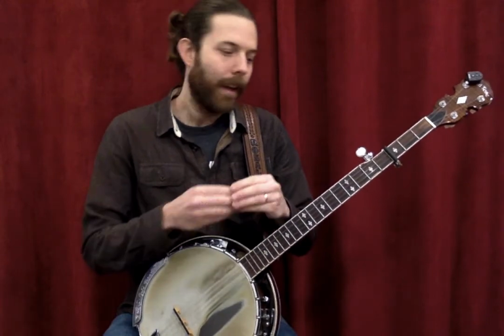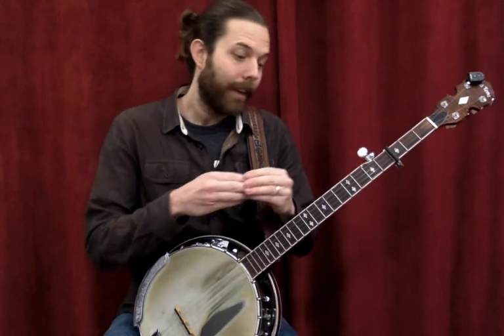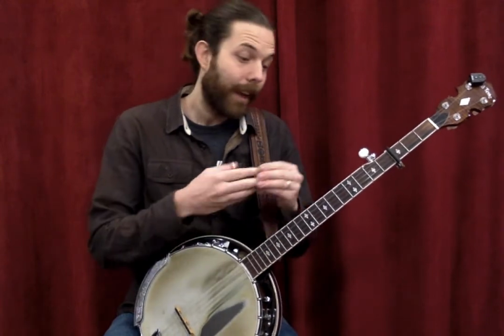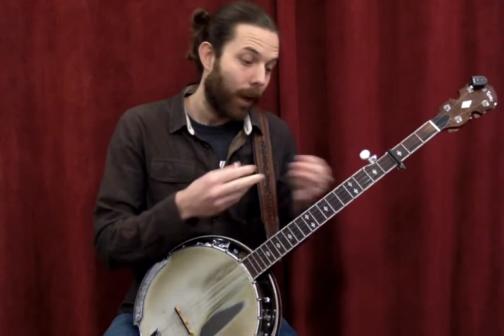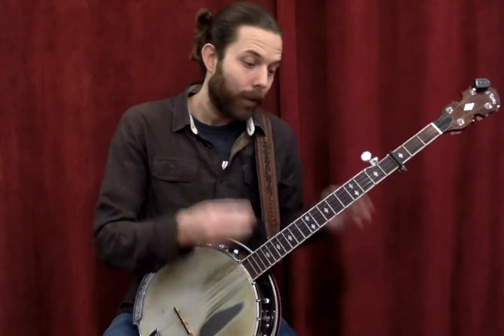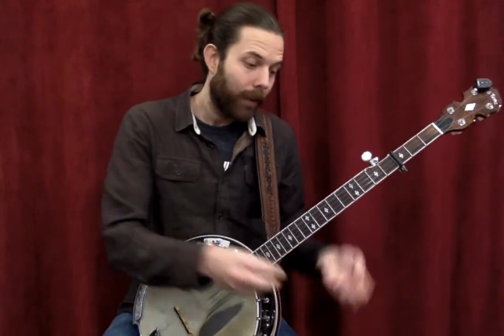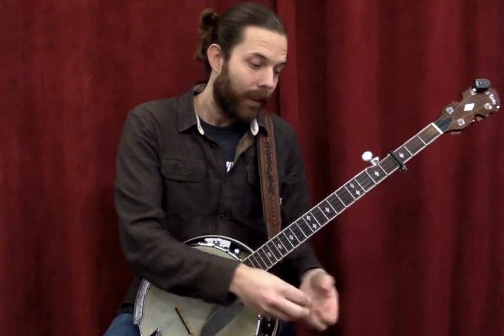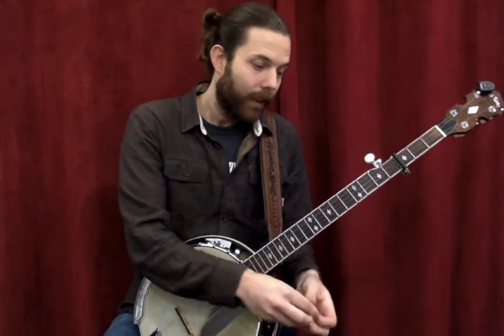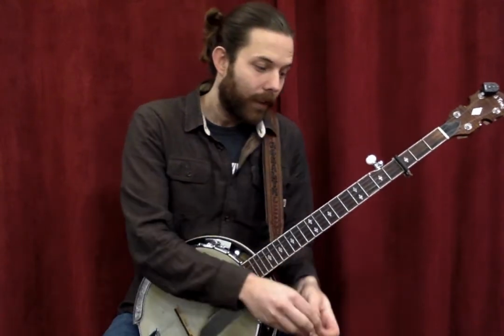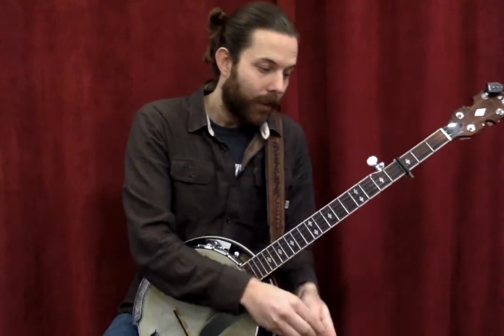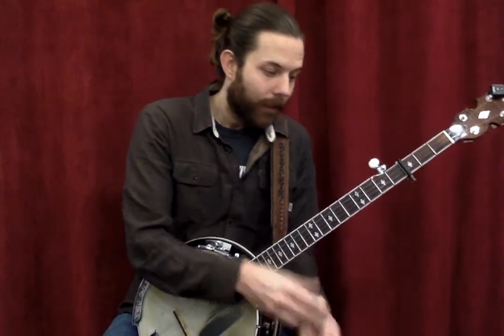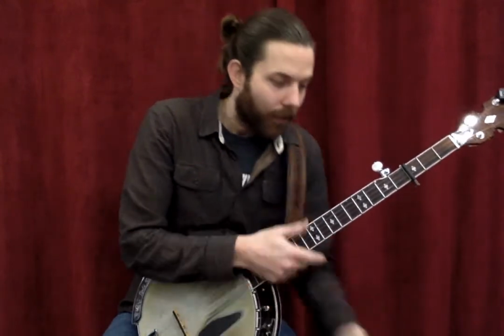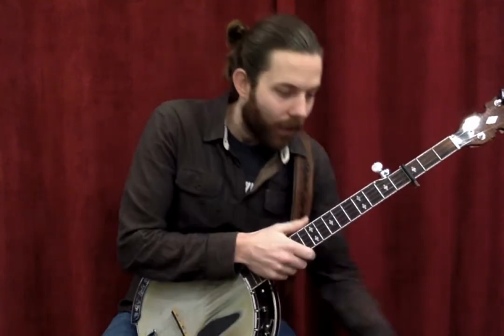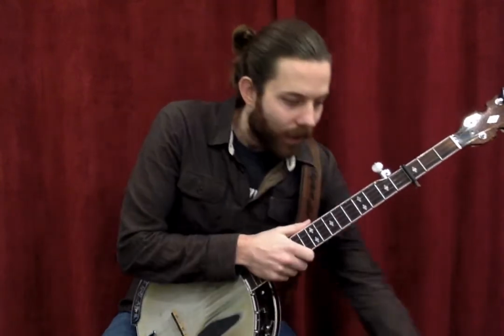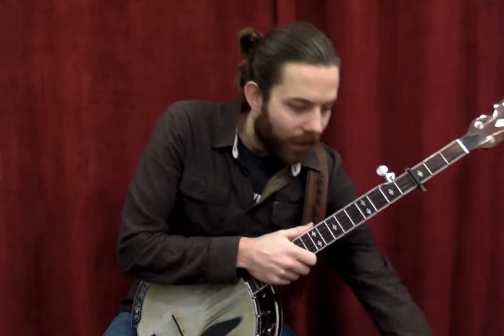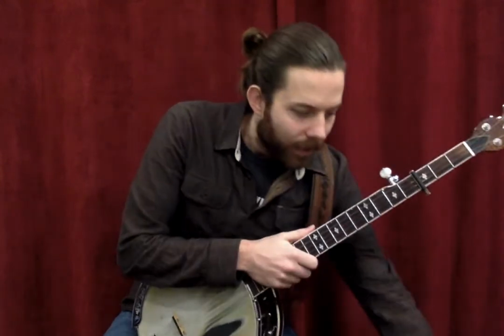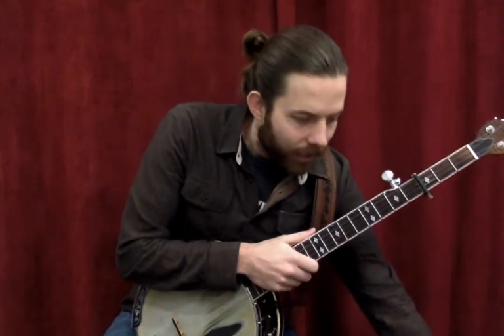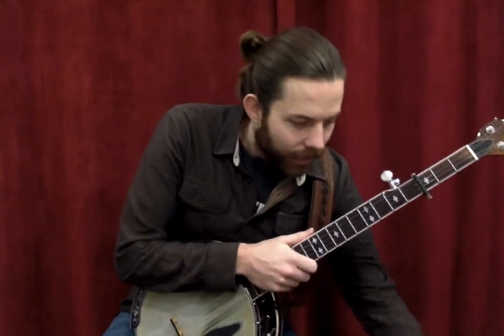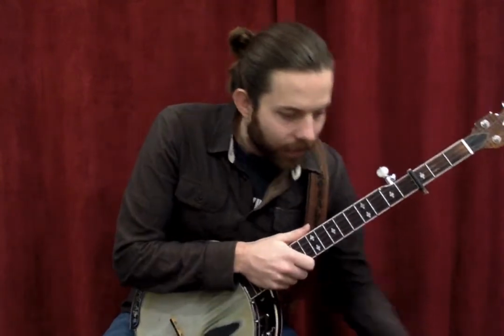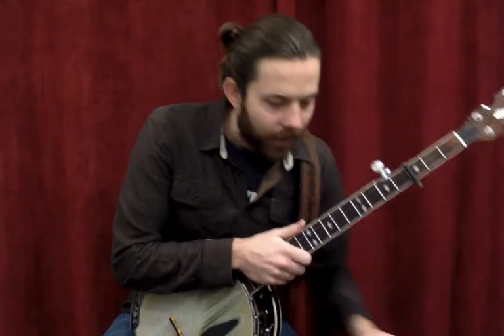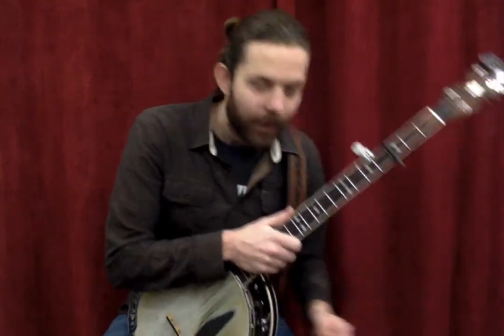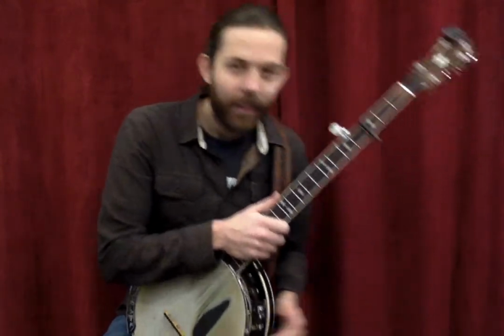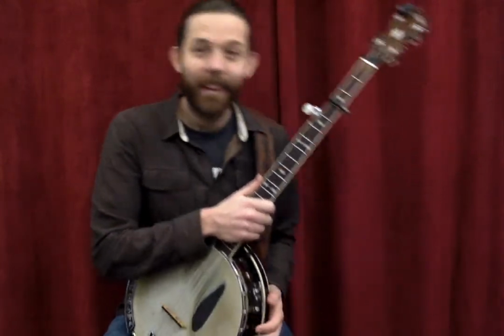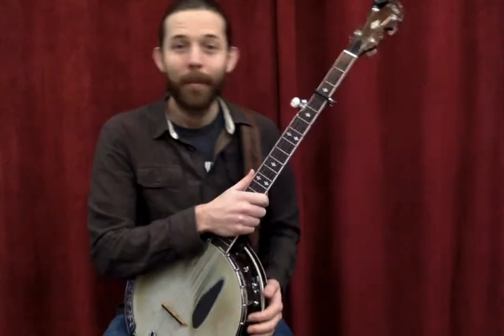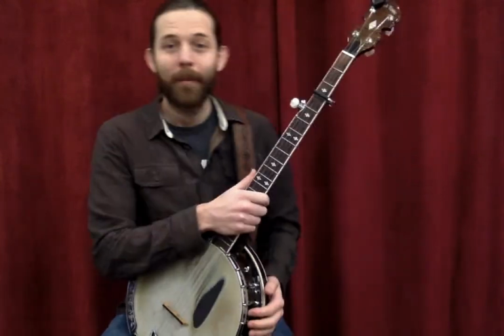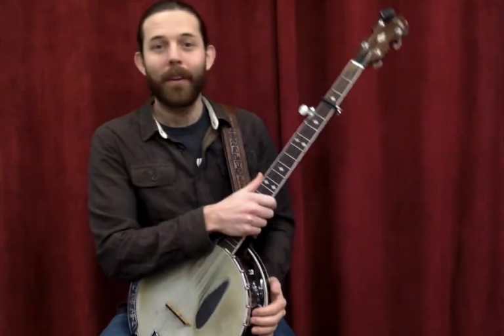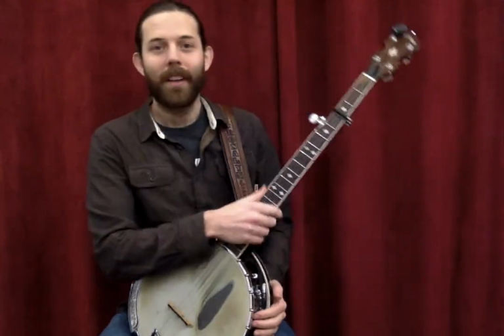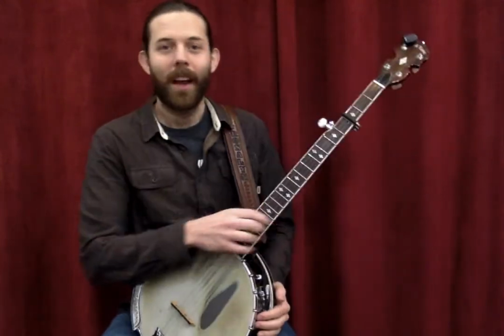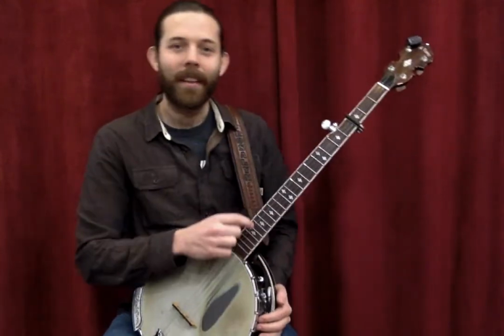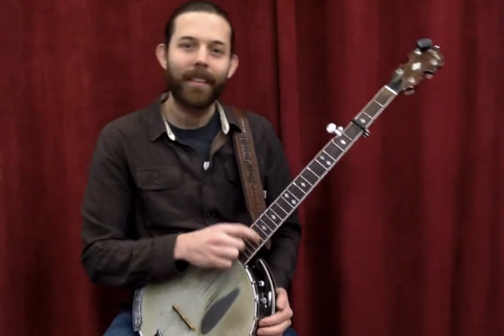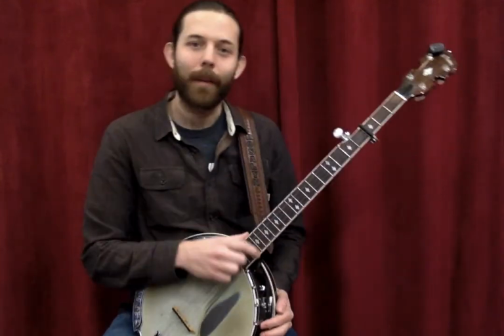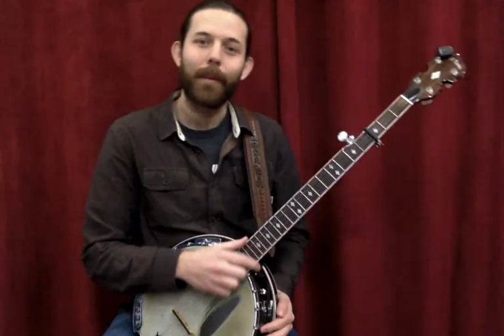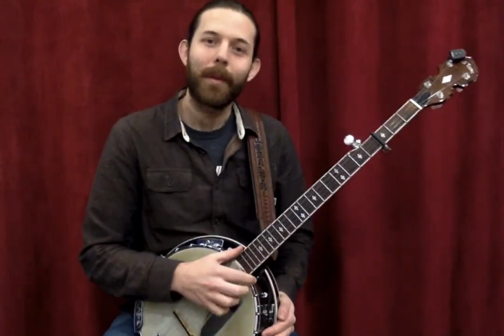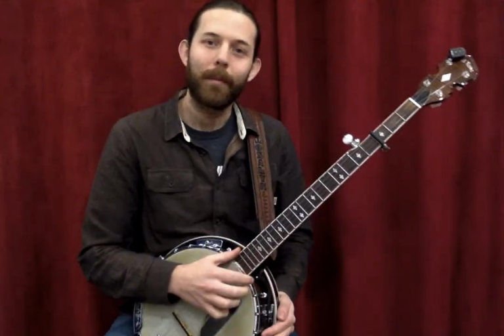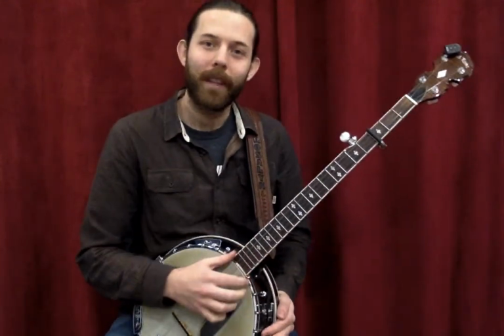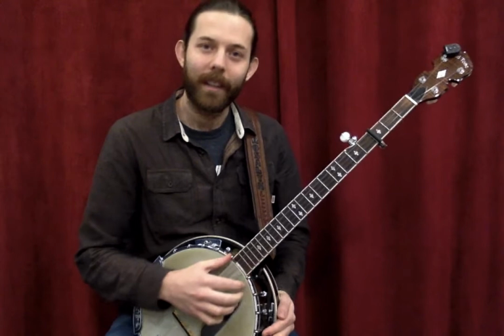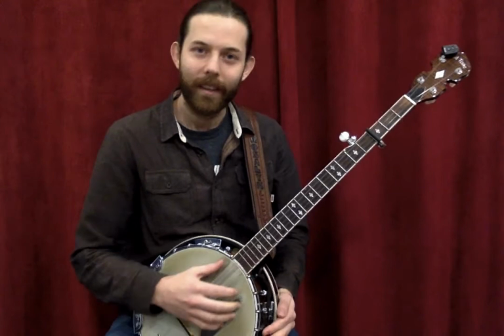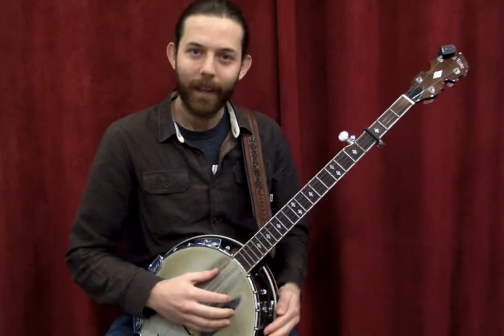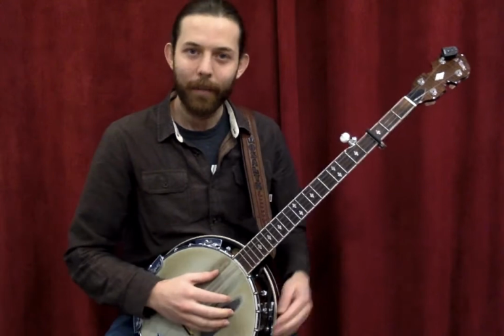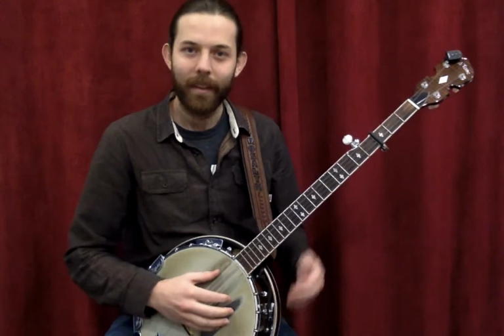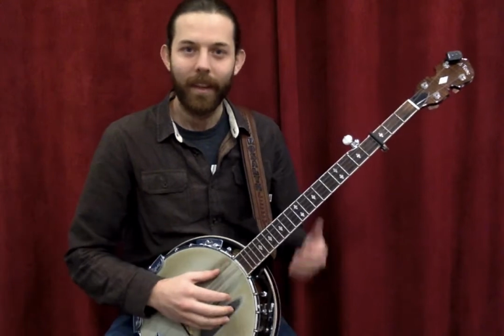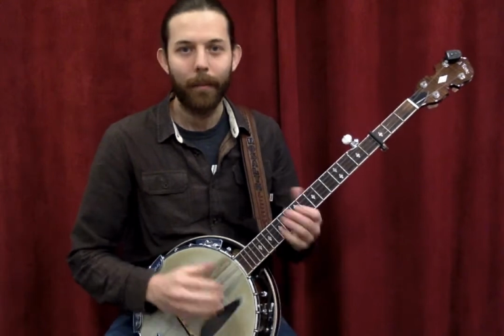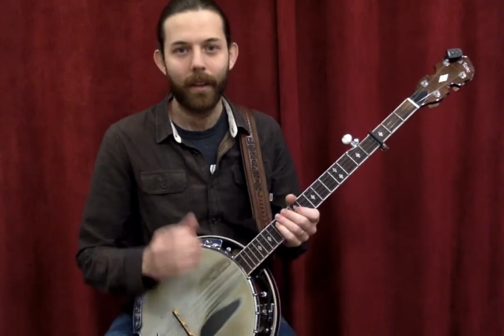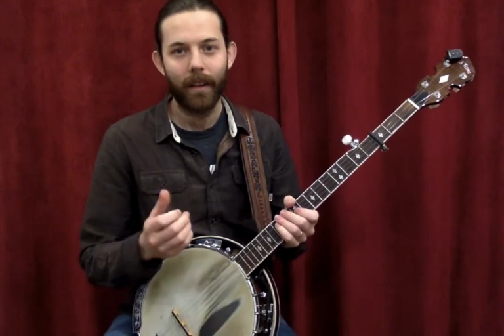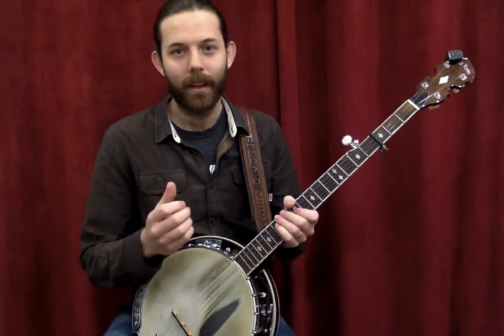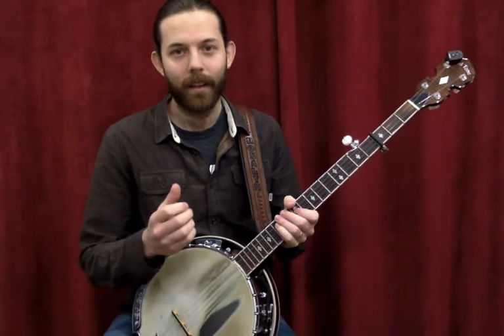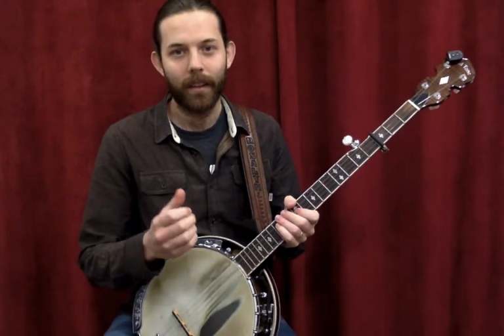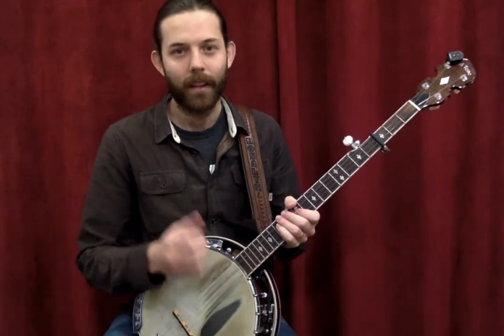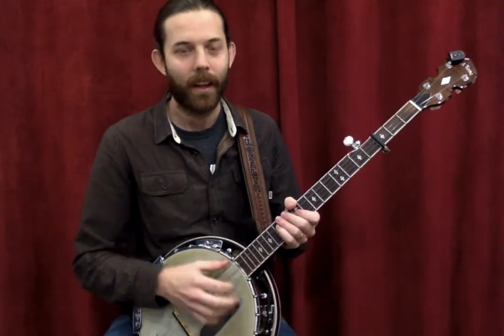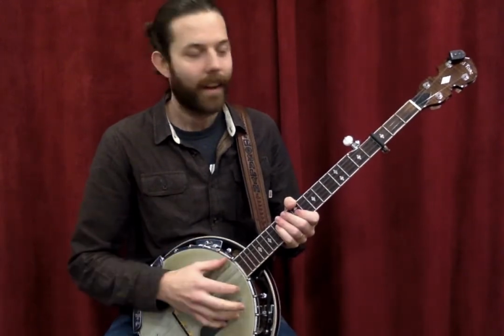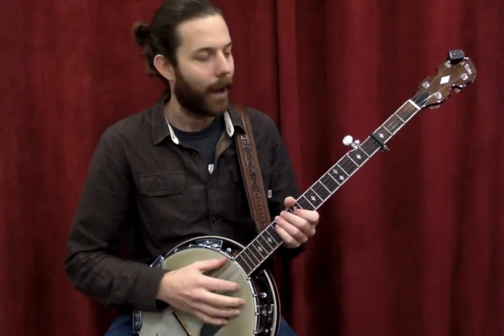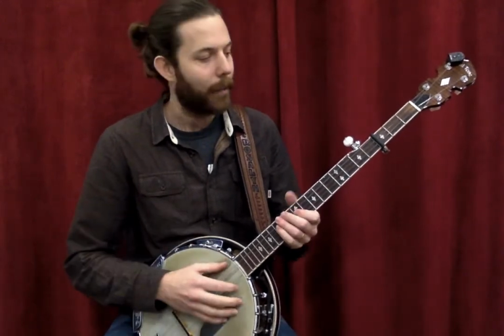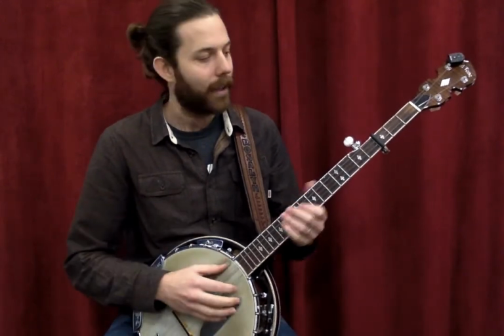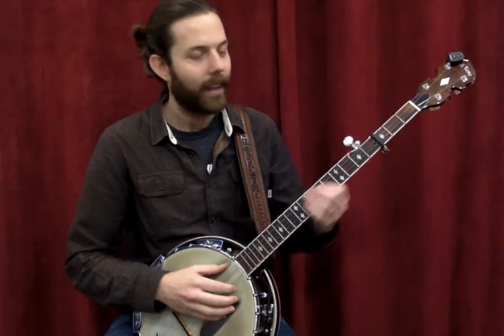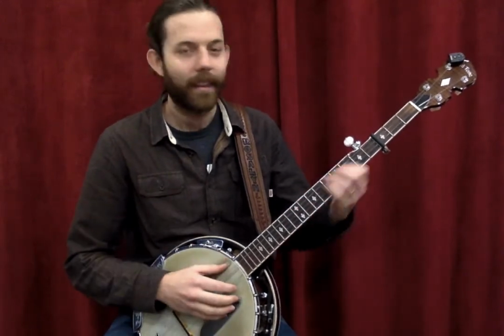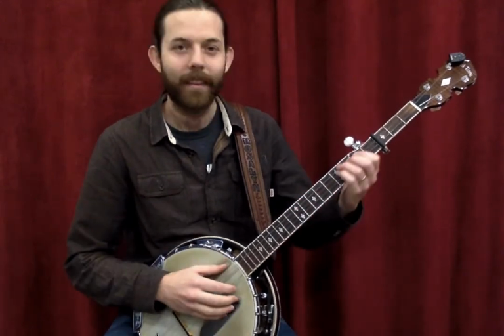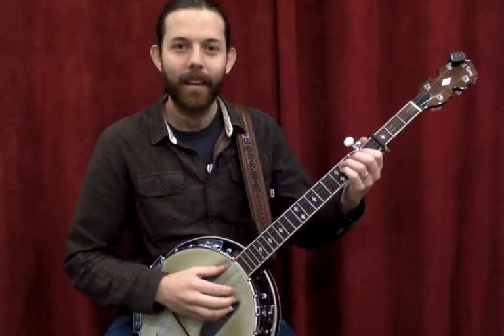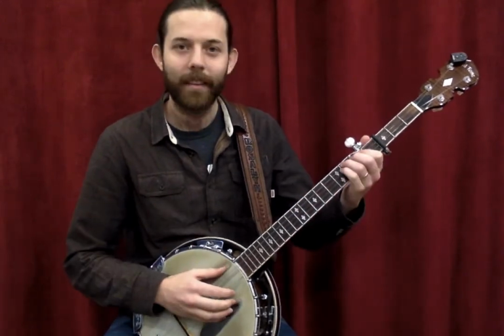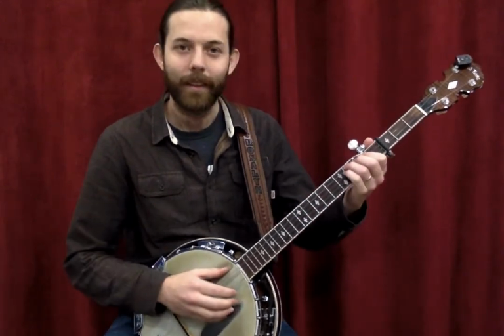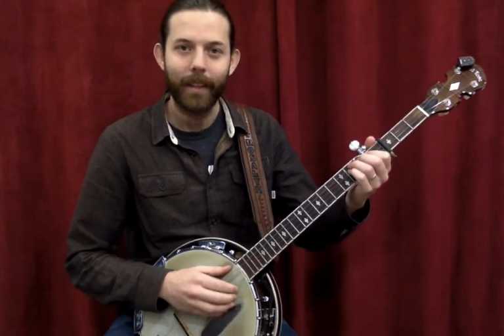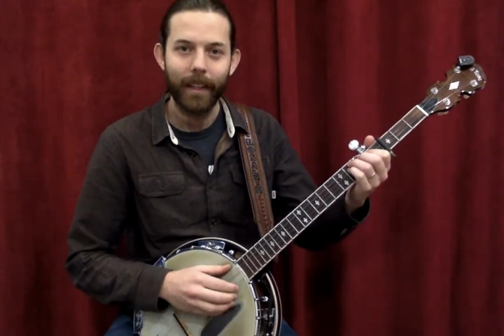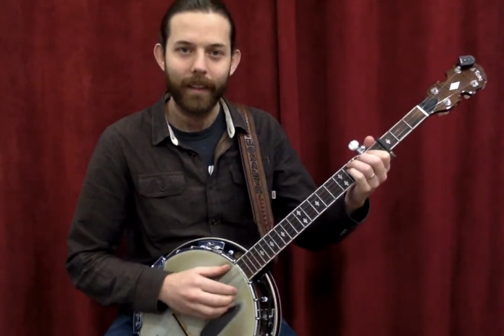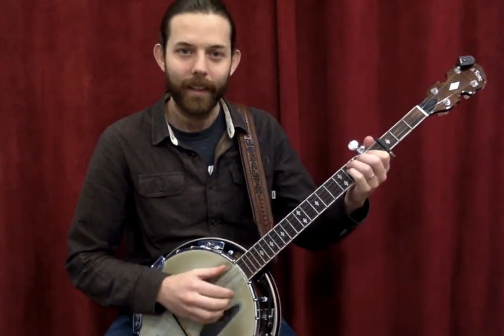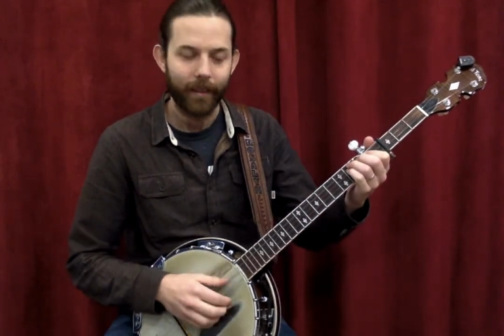Now, same sort of concept — I'm going to play that same thing but on clawhammer. That'll sound like this.